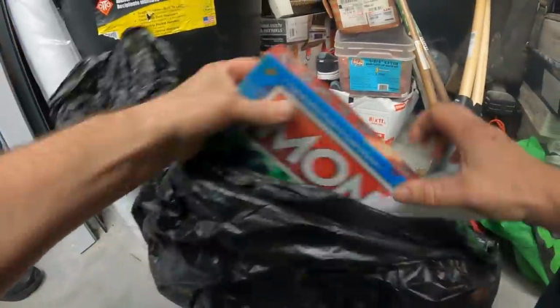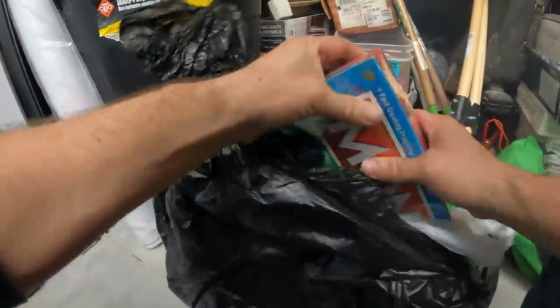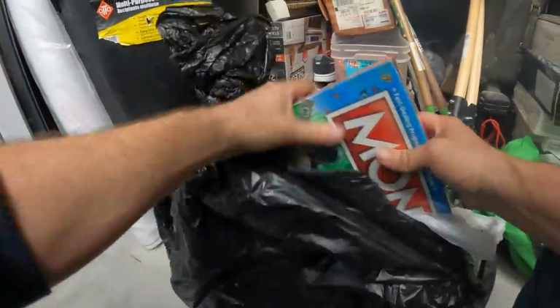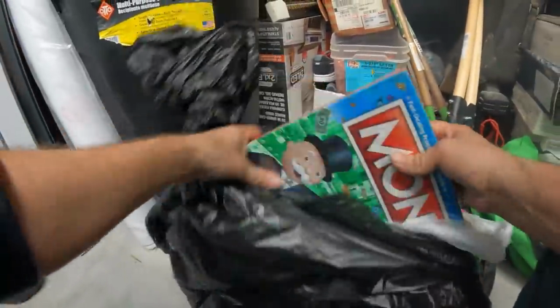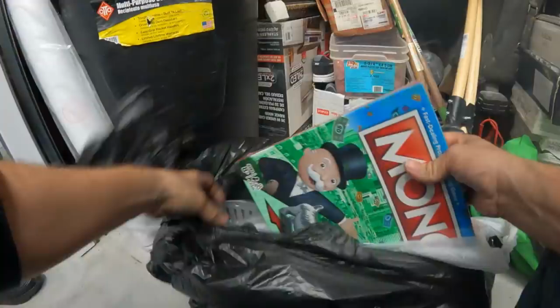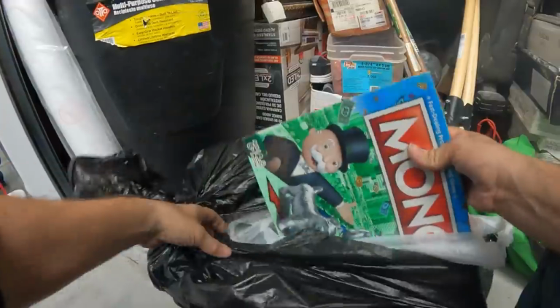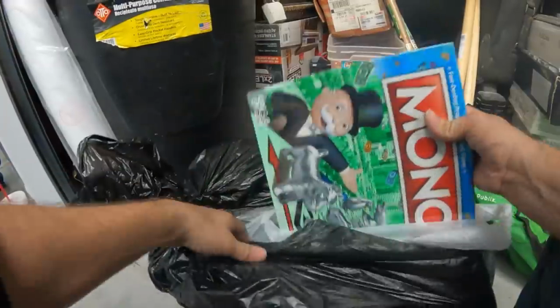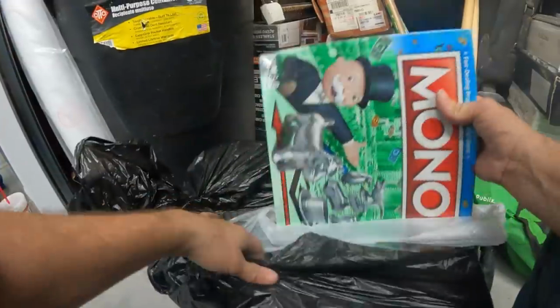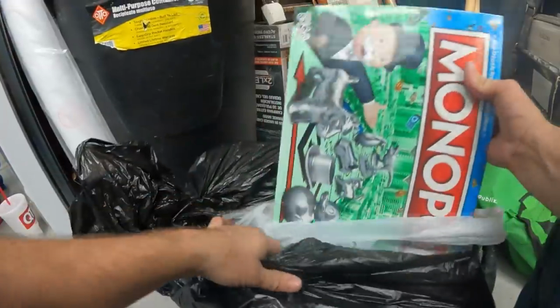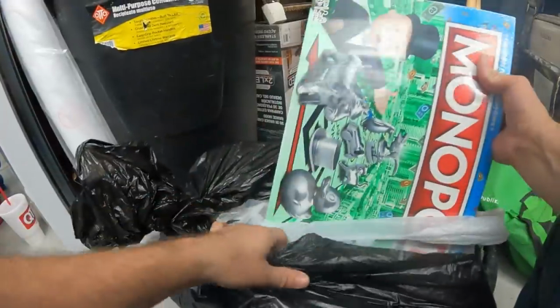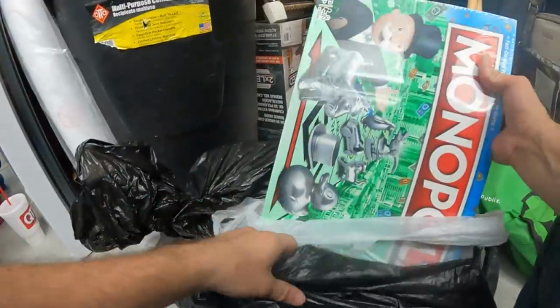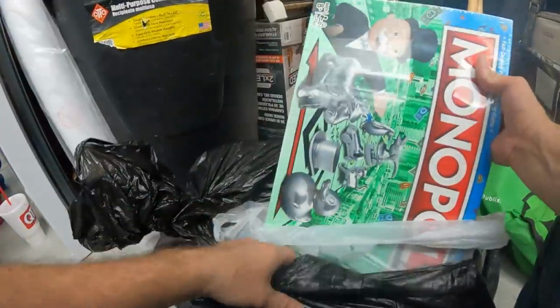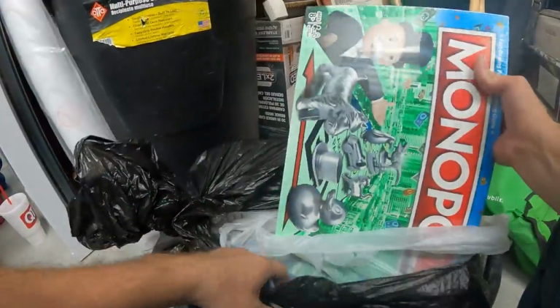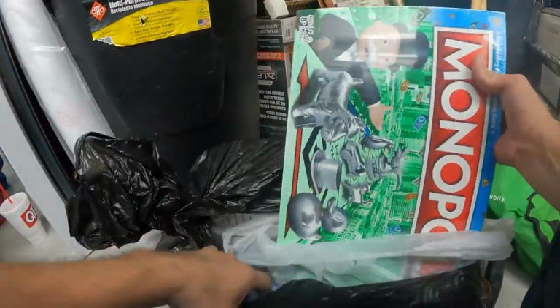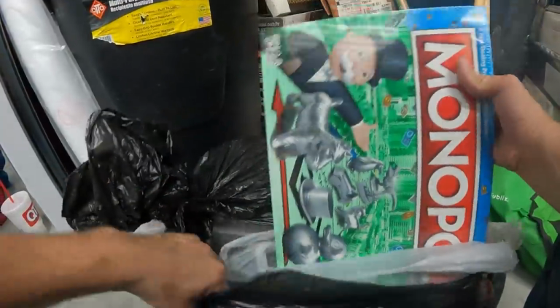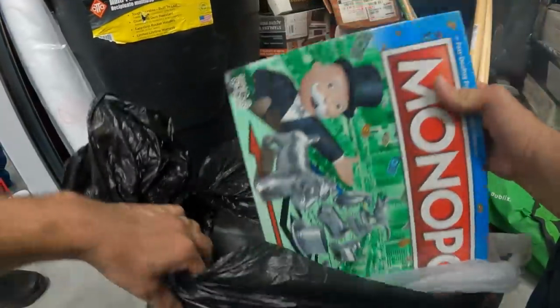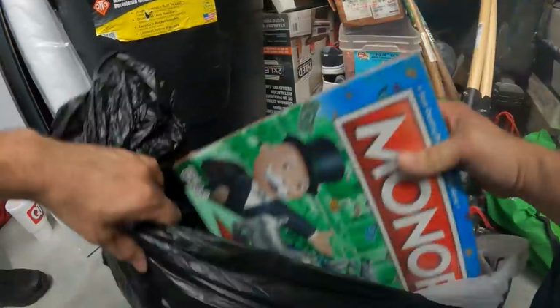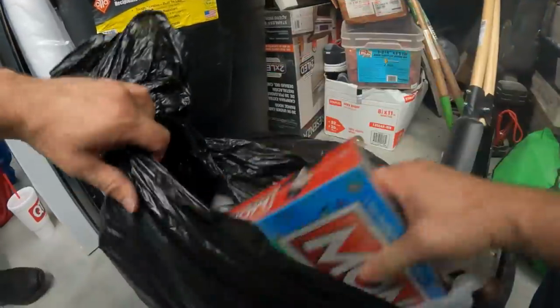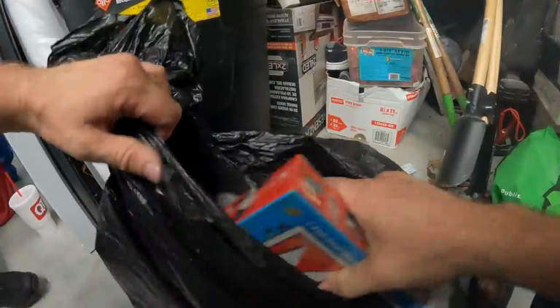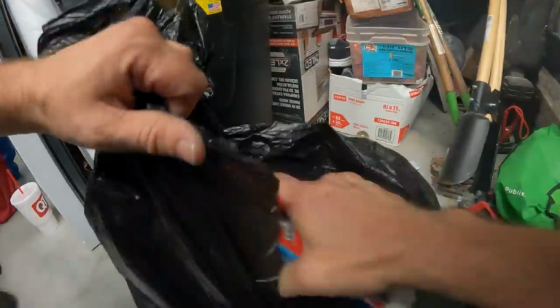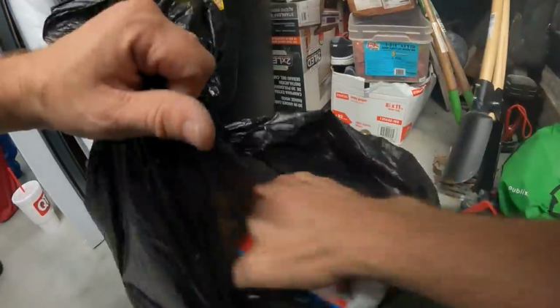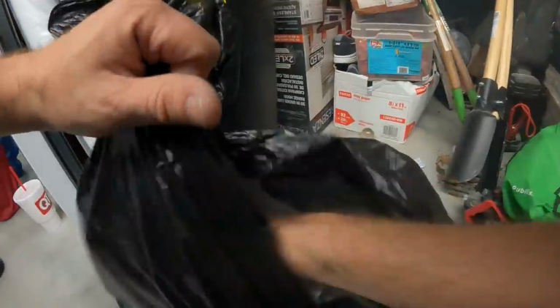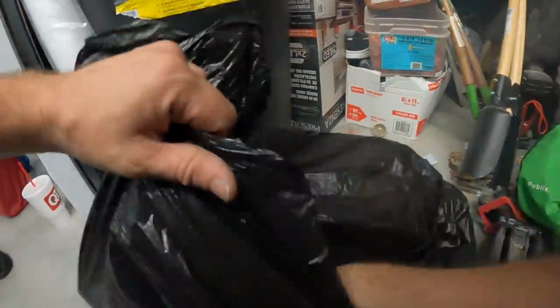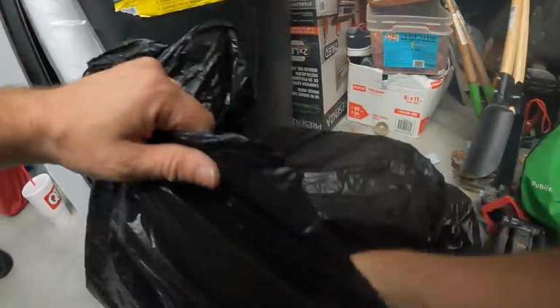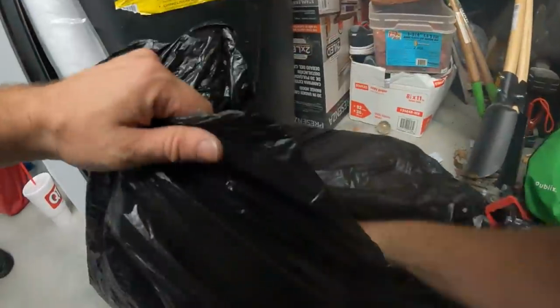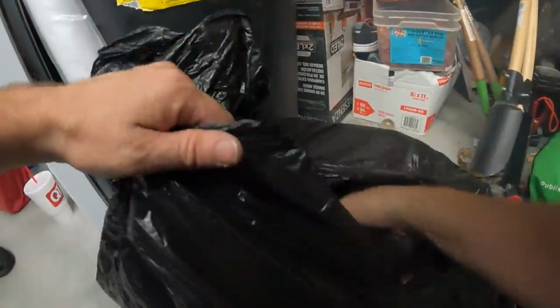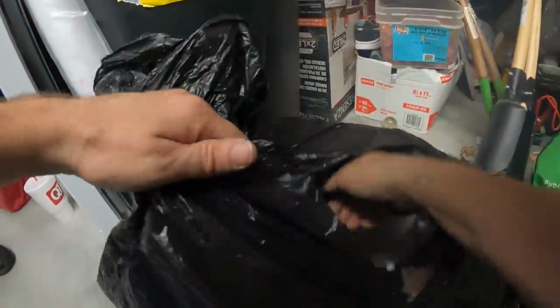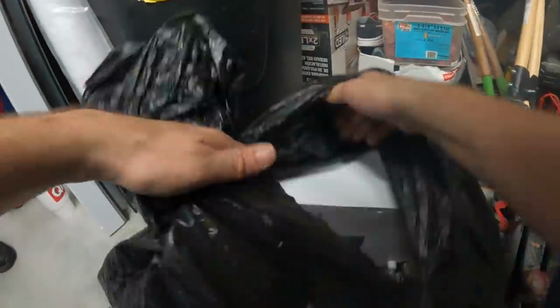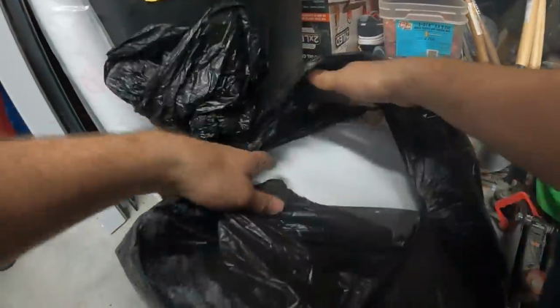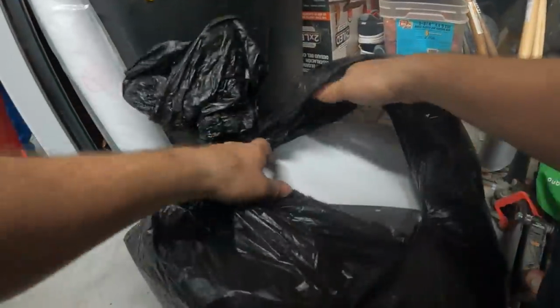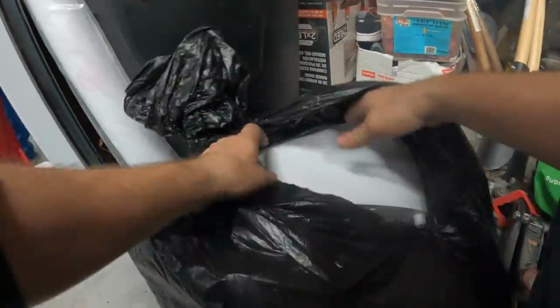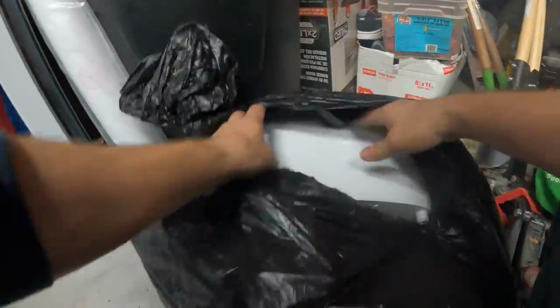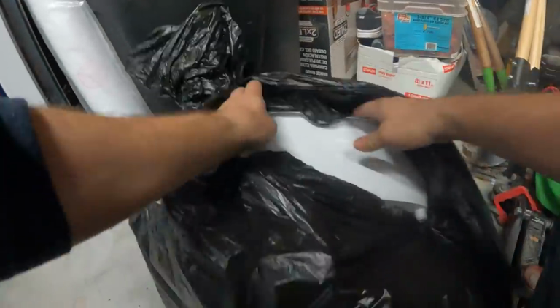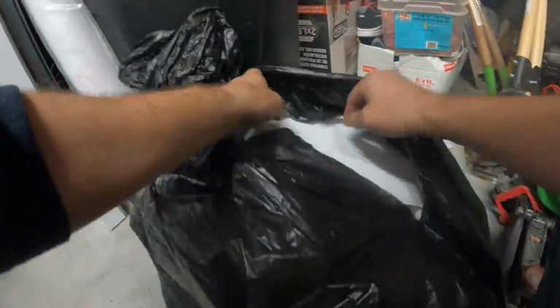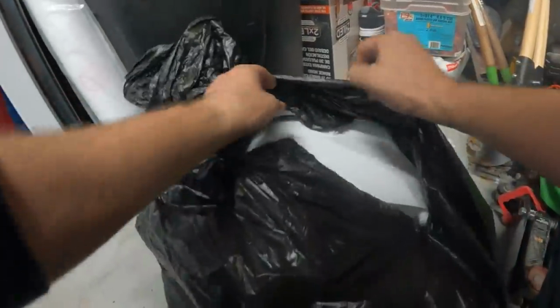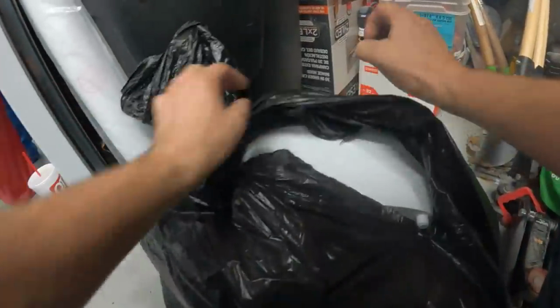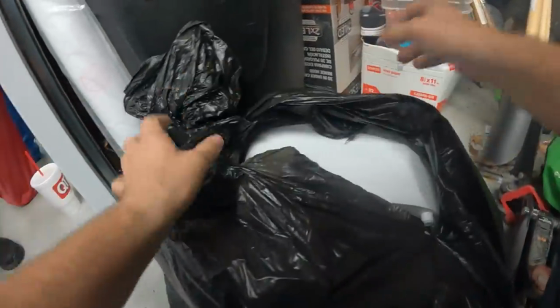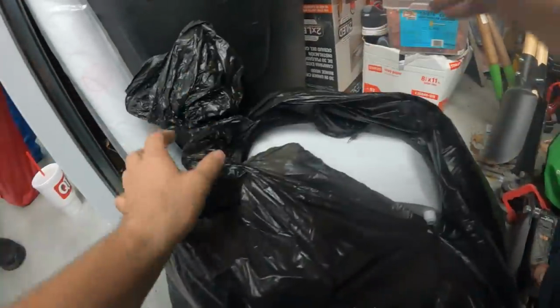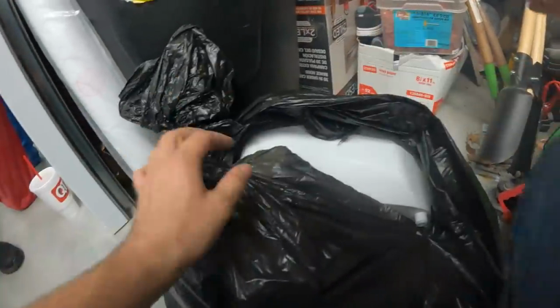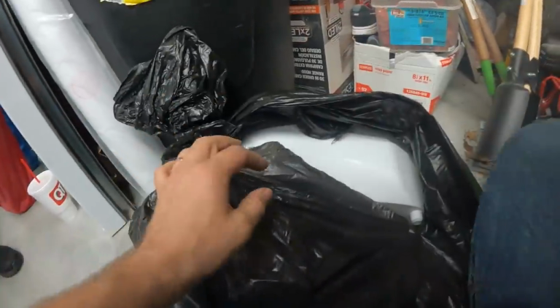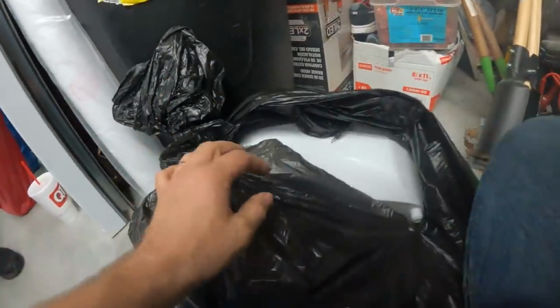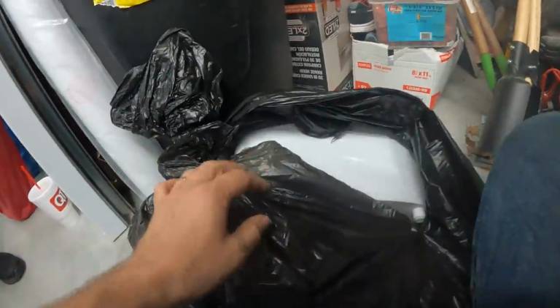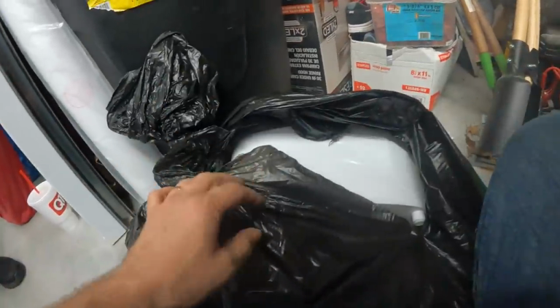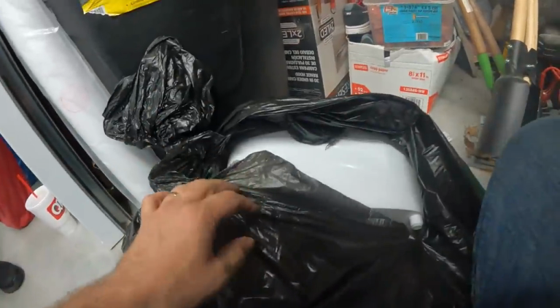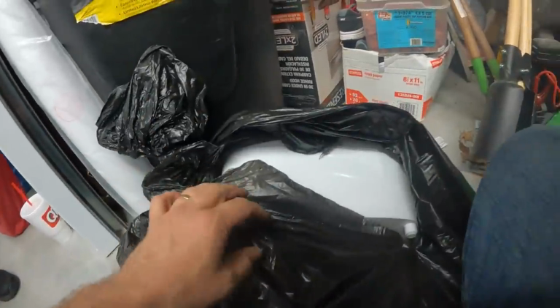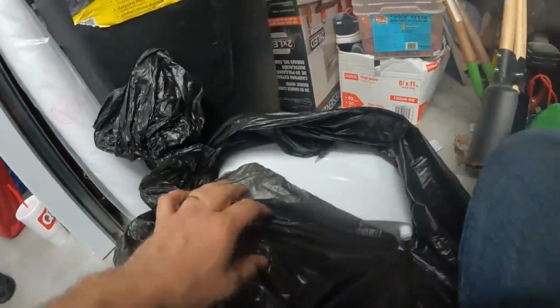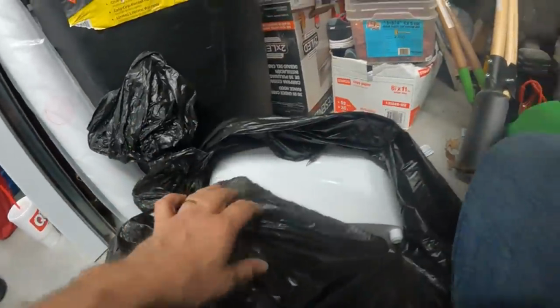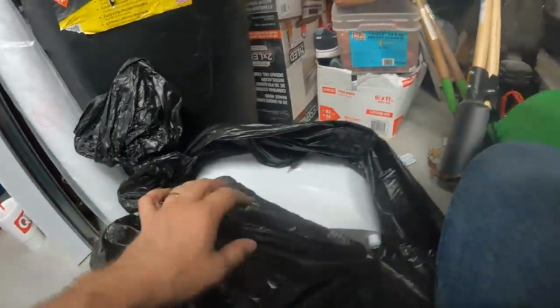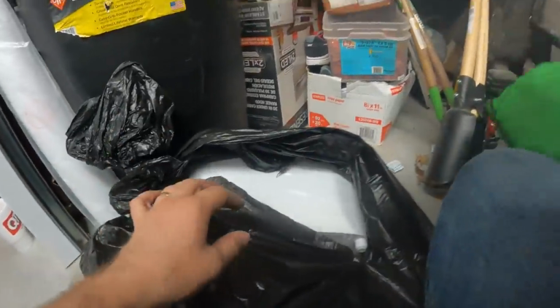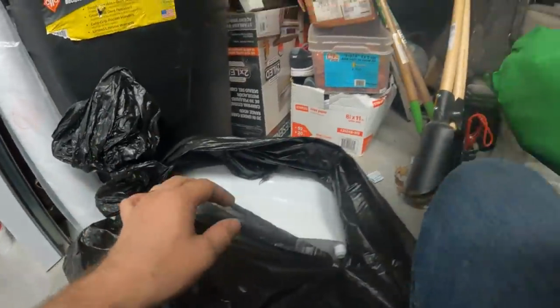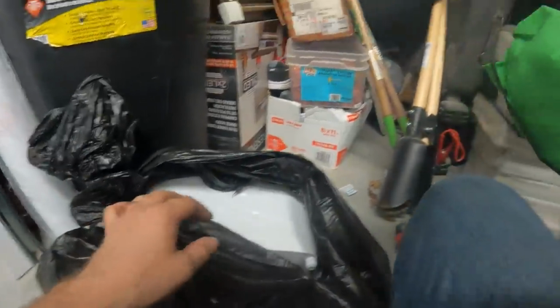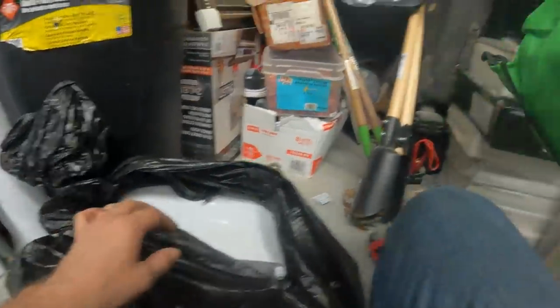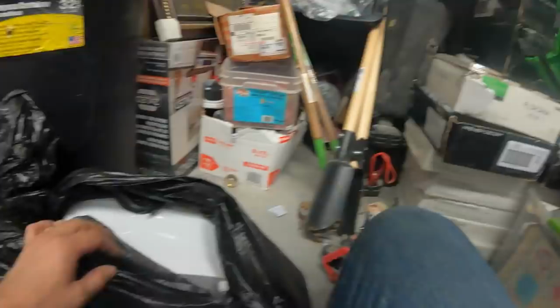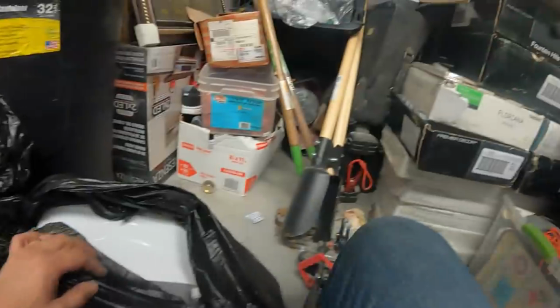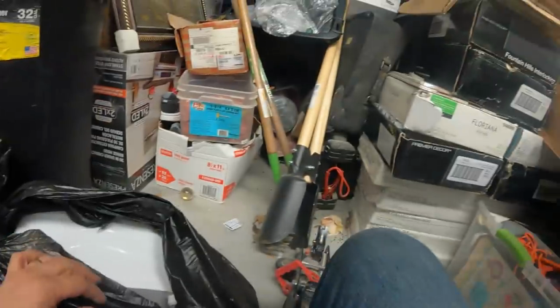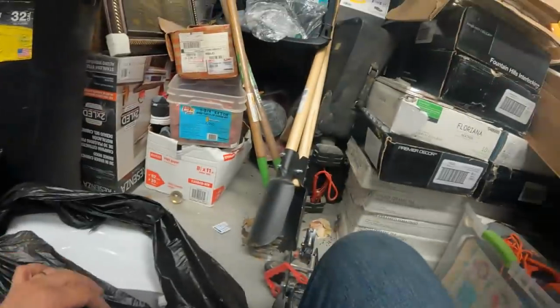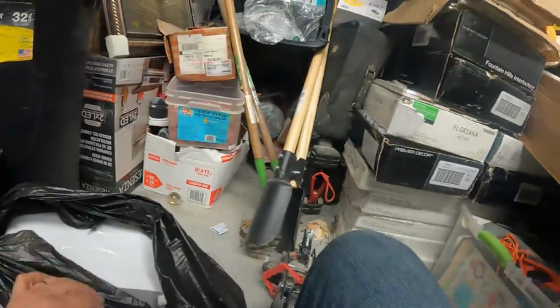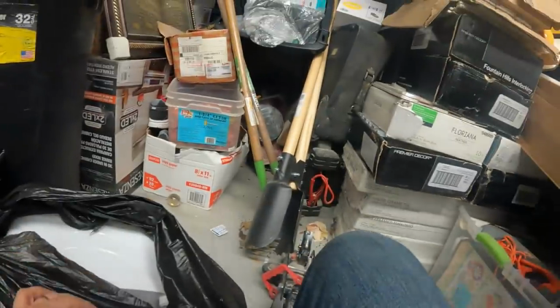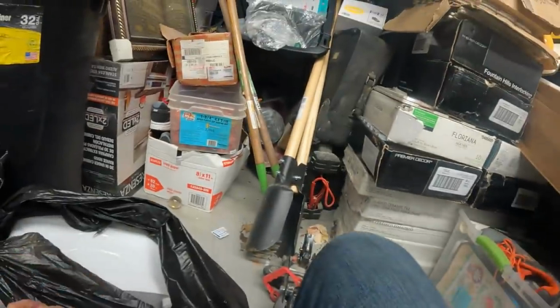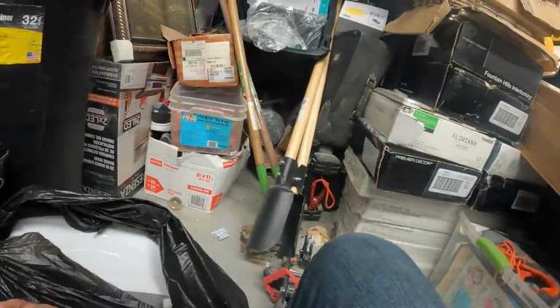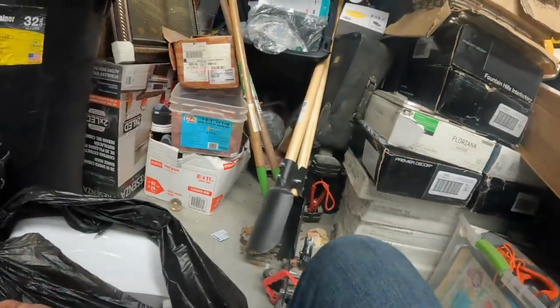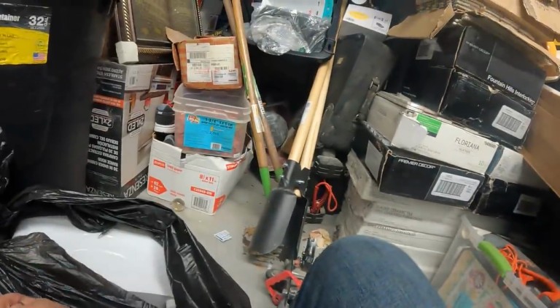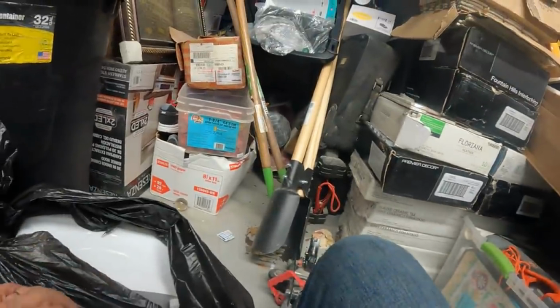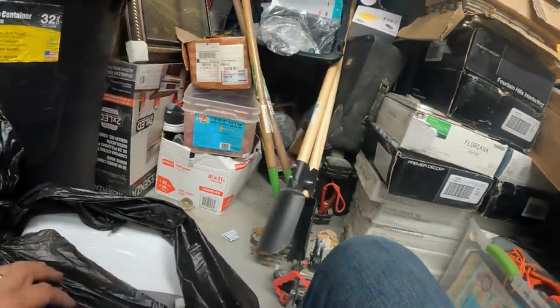We got a brand new Monopoly game — Monopoly, that's nice. Put it back in this bag here.